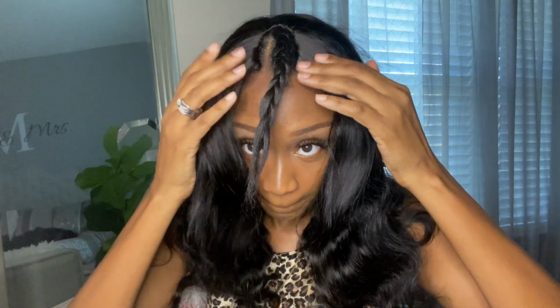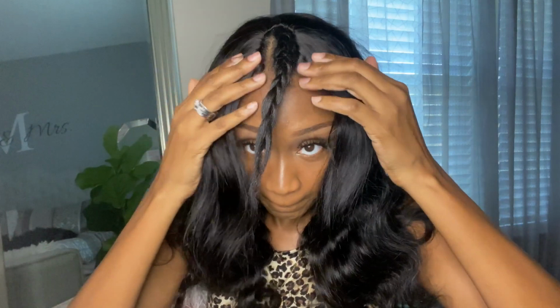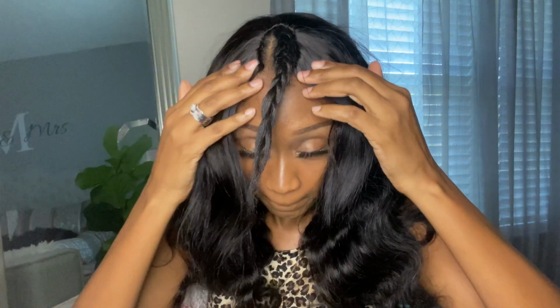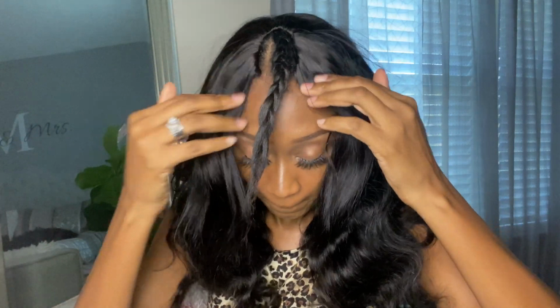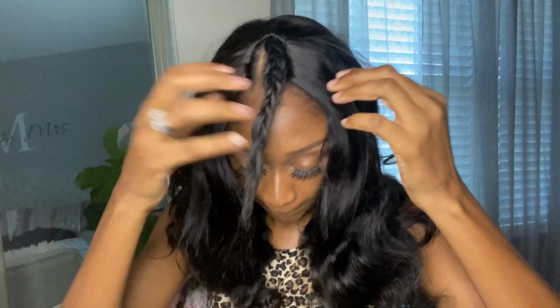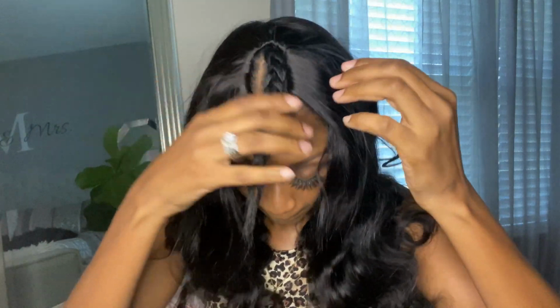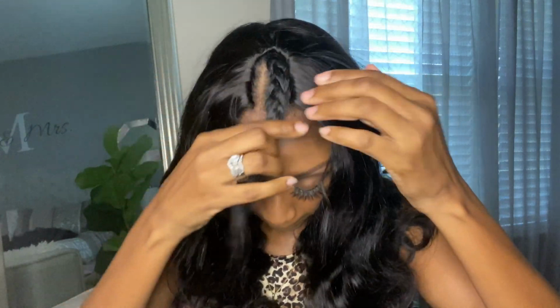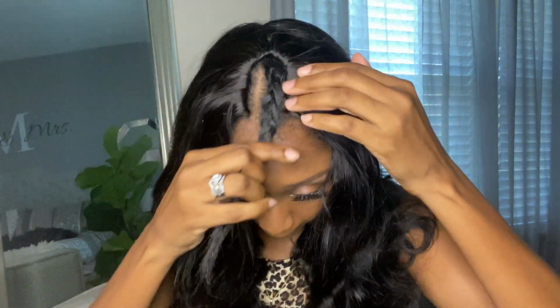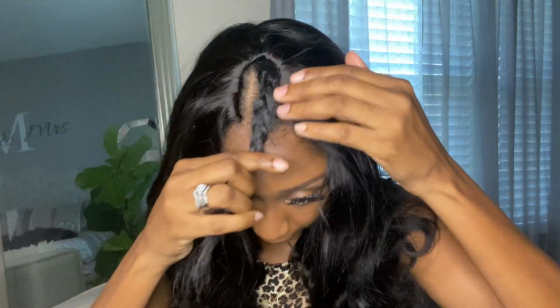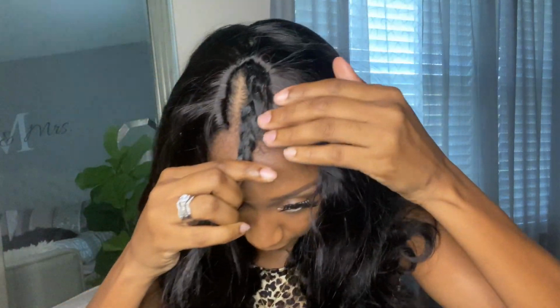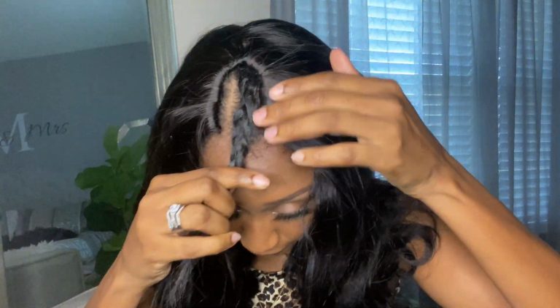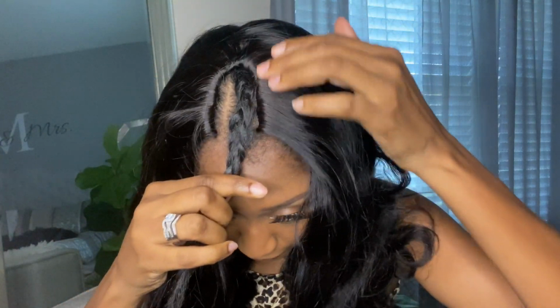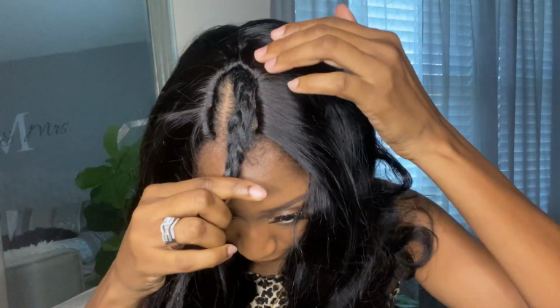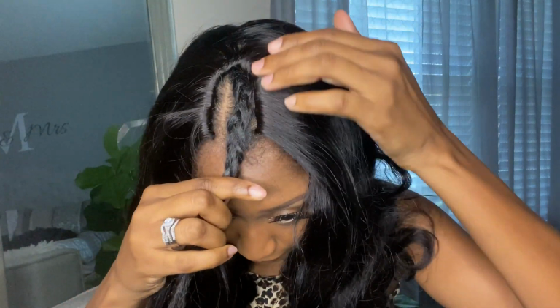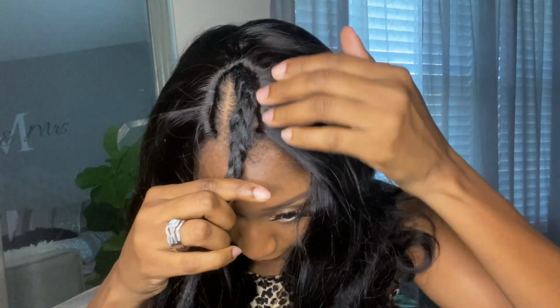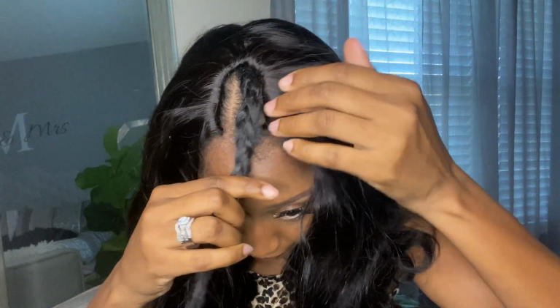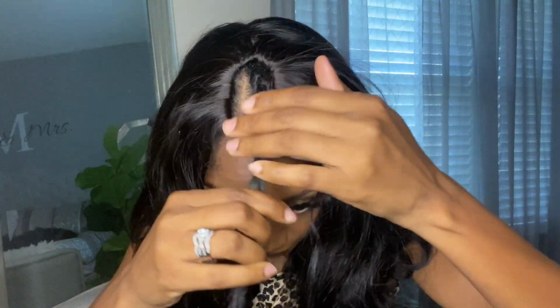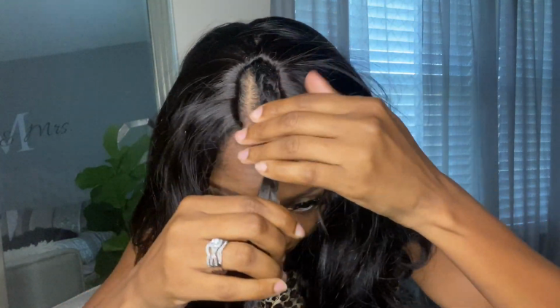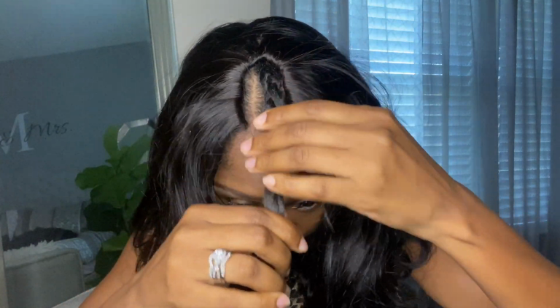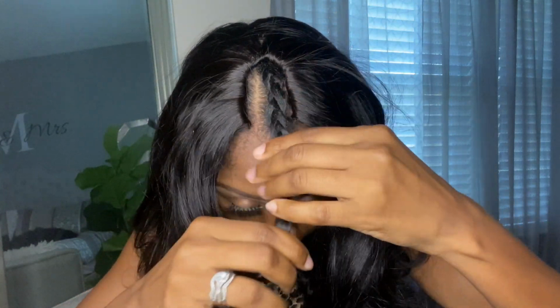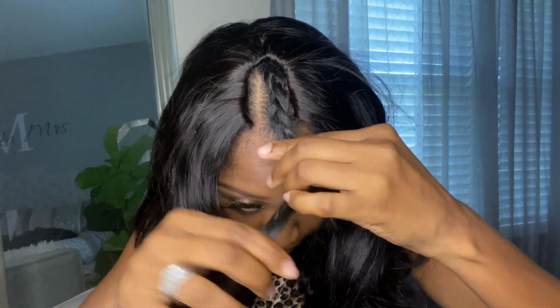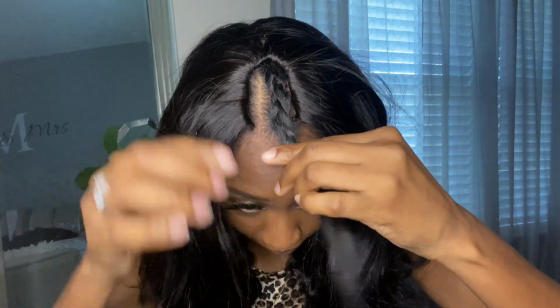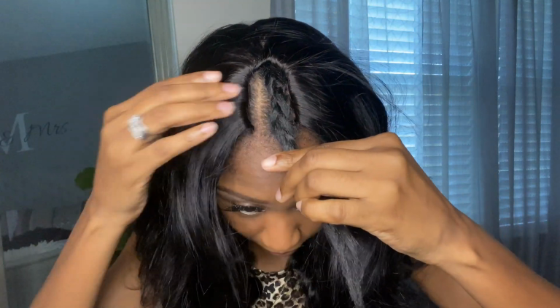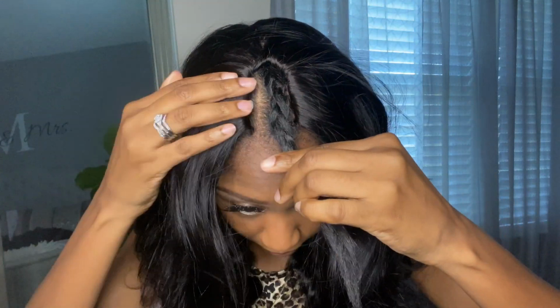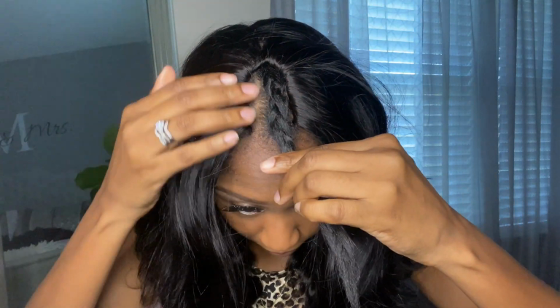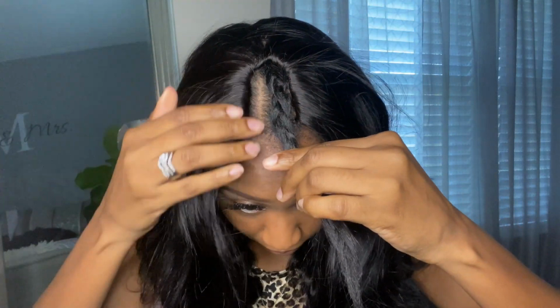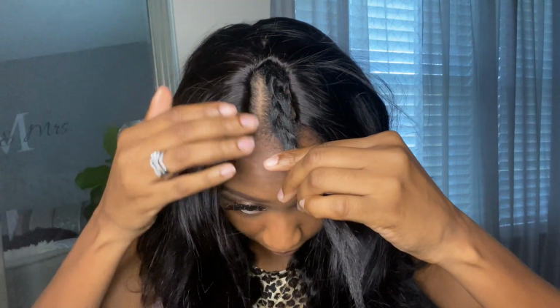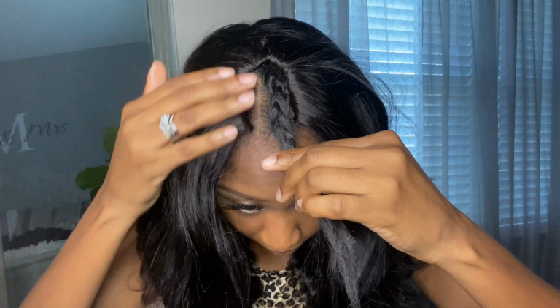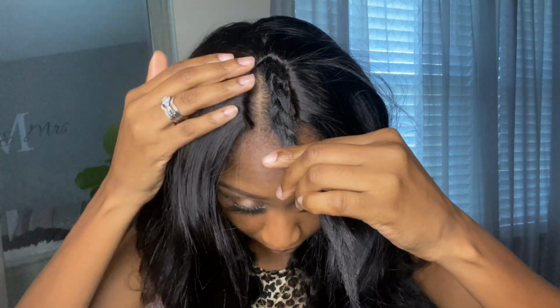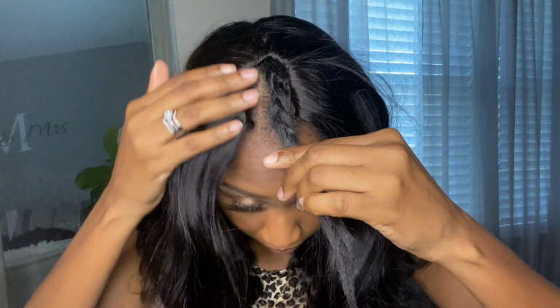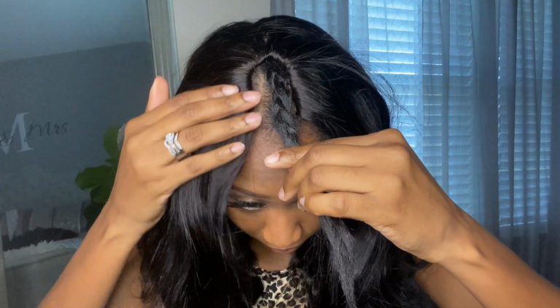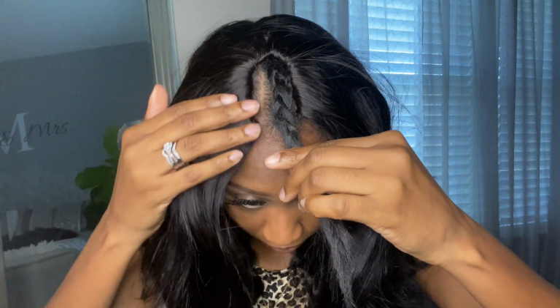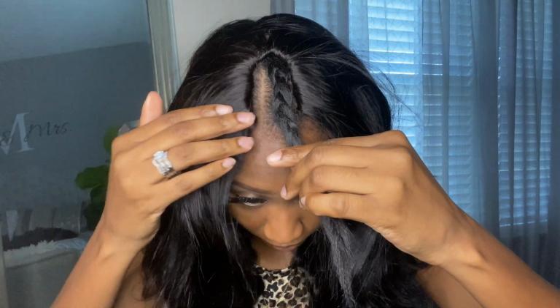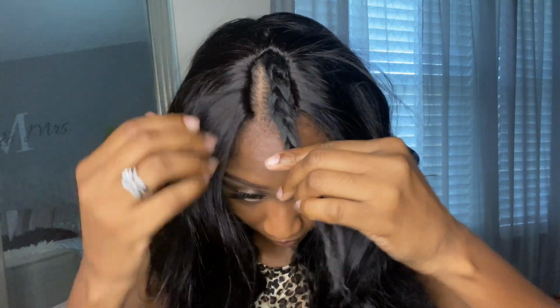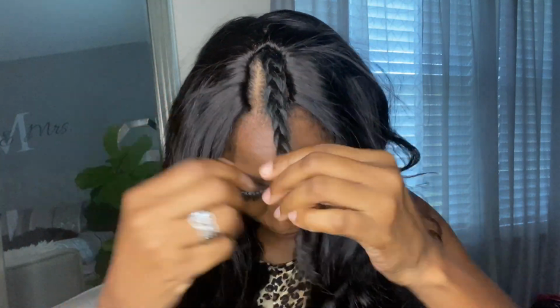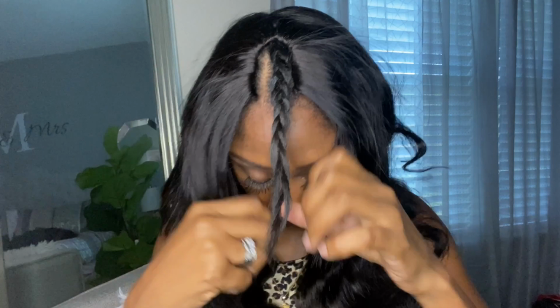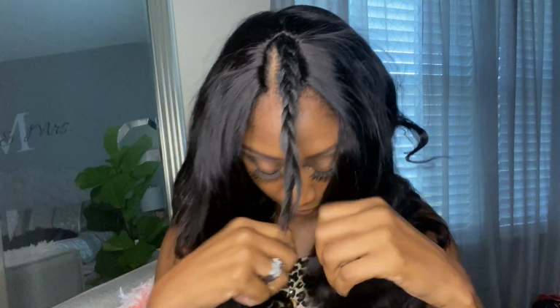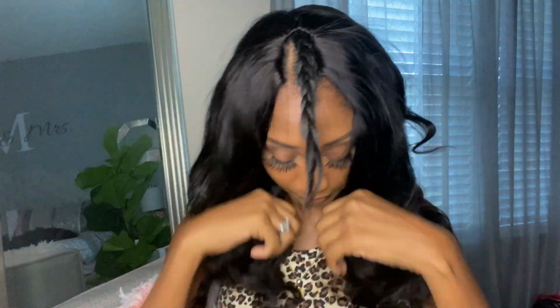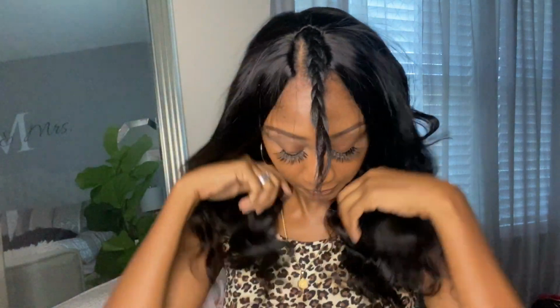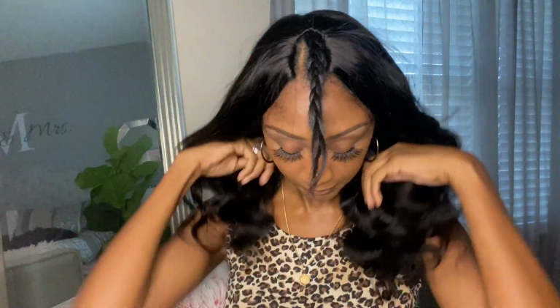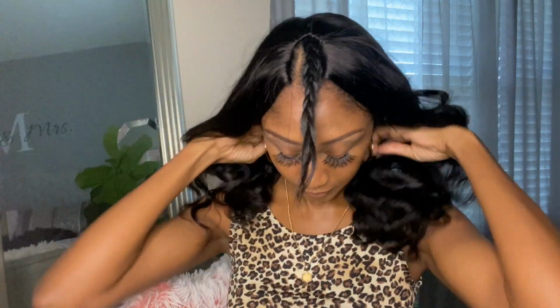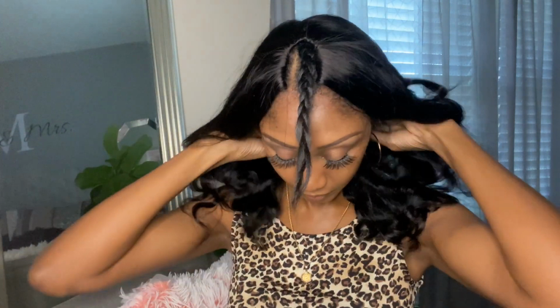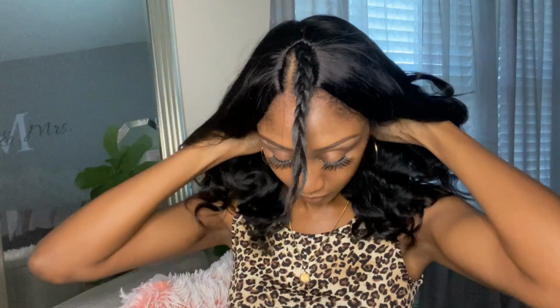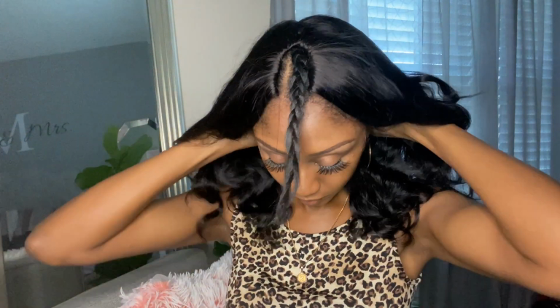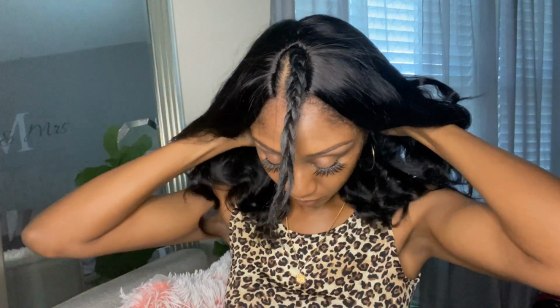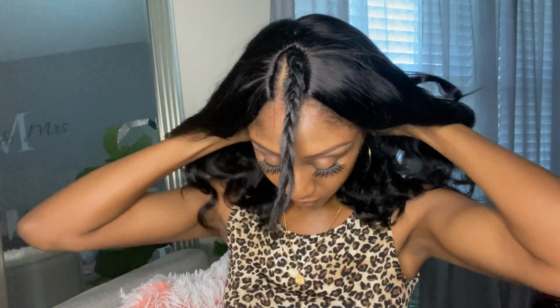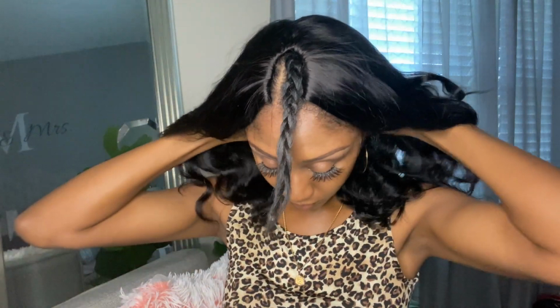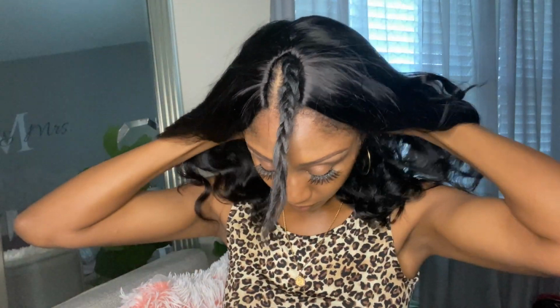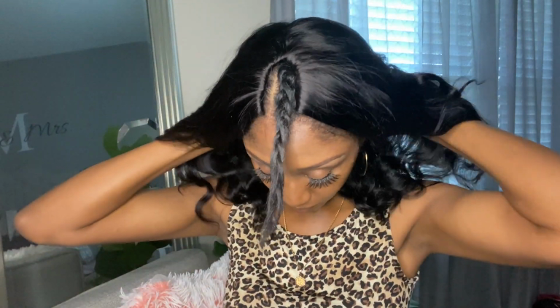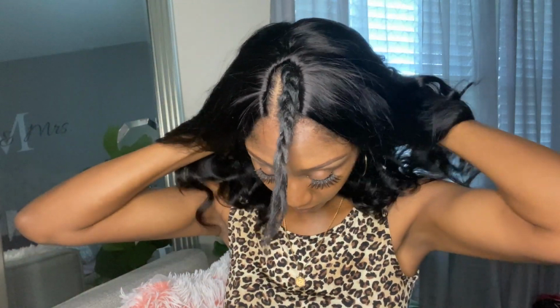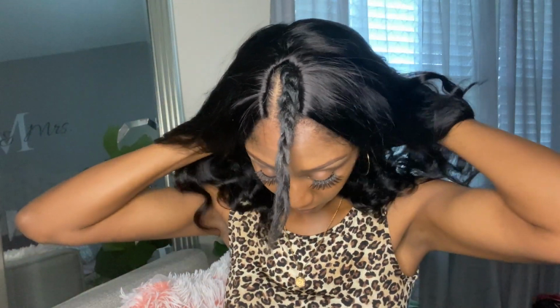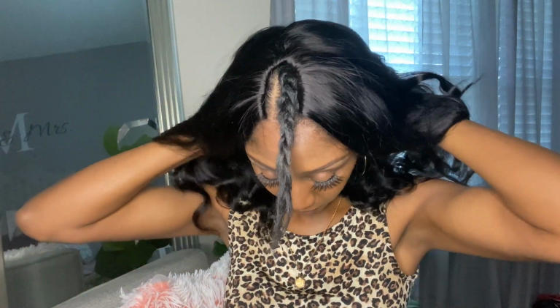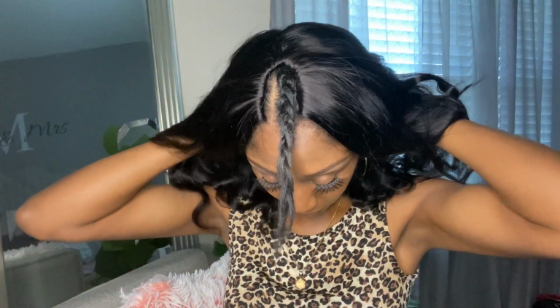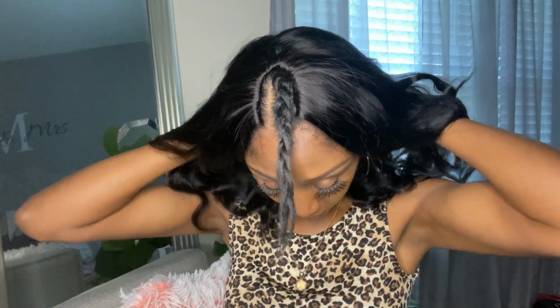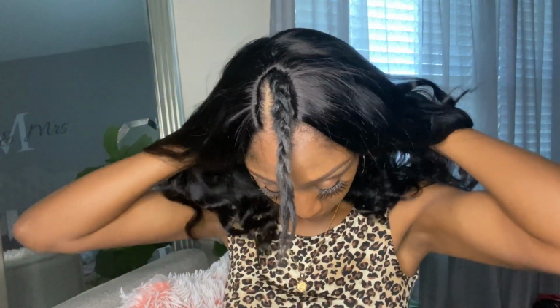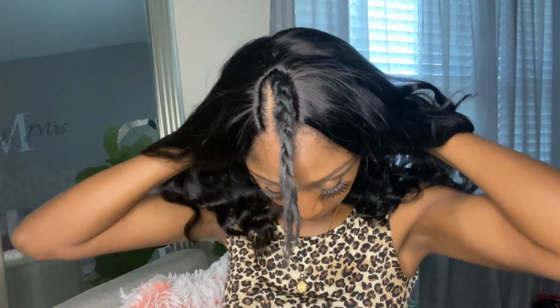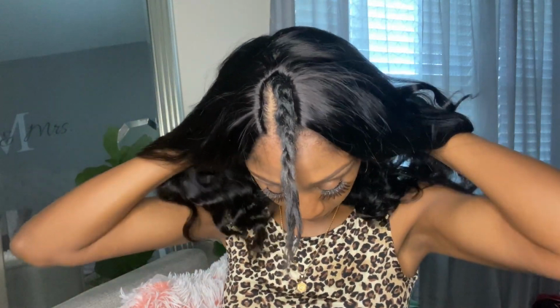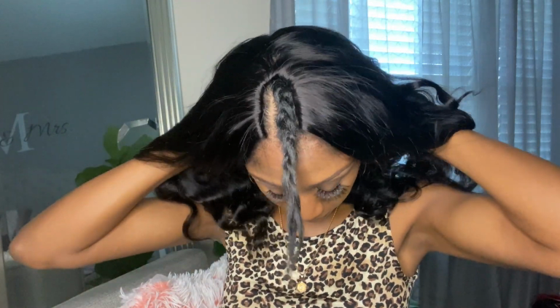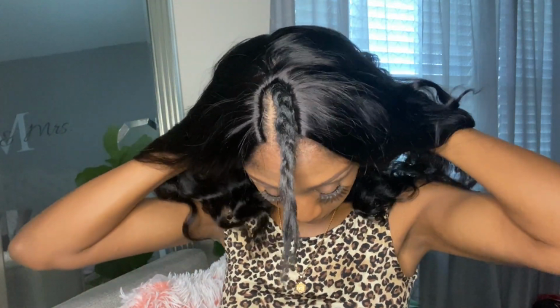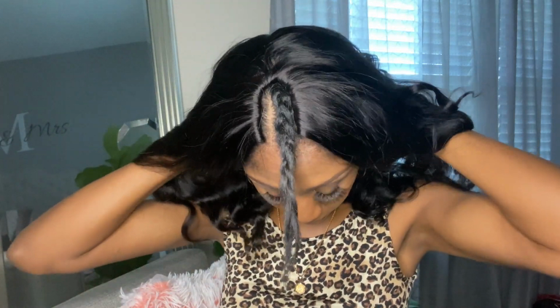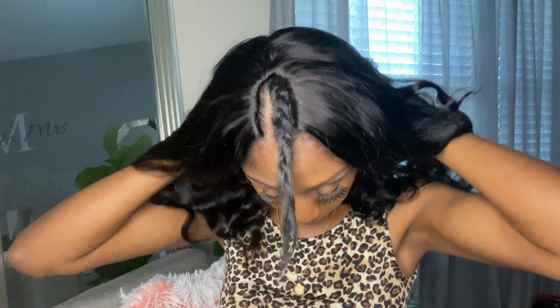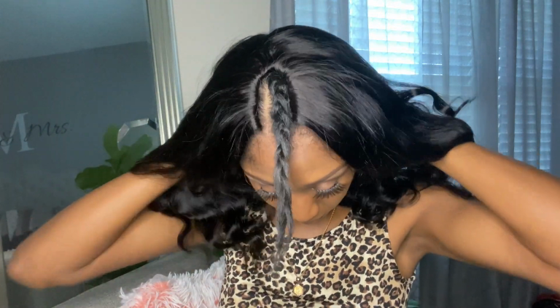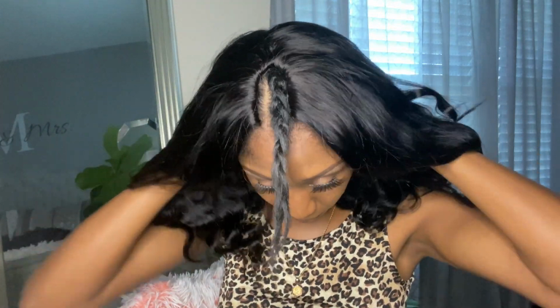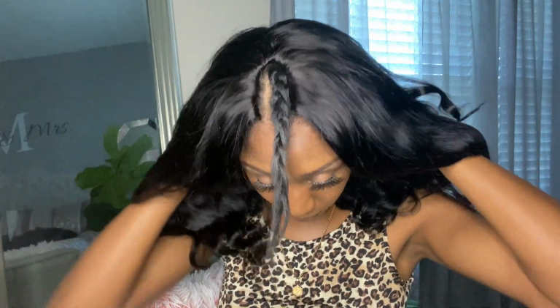As you can see, no wefts around the leave-out area and it is actually flat. I was worried about that, but it is a nice flat result.